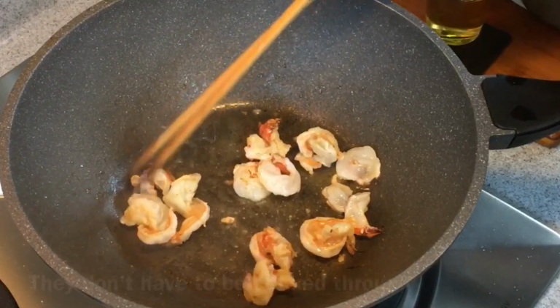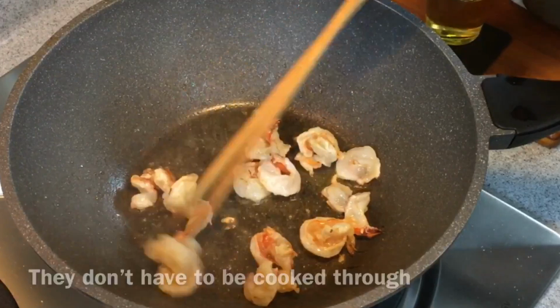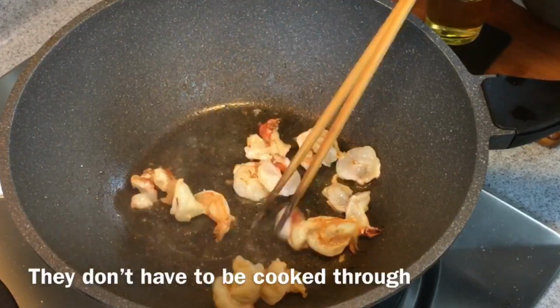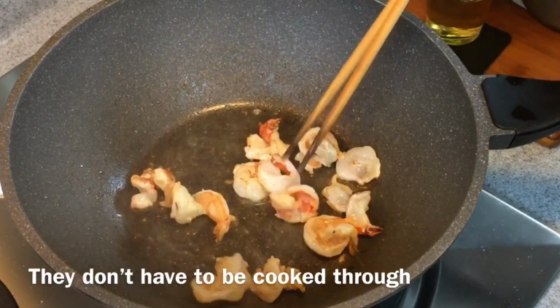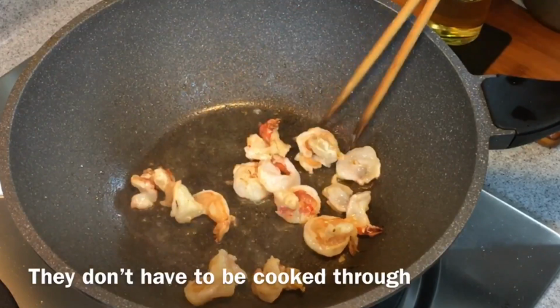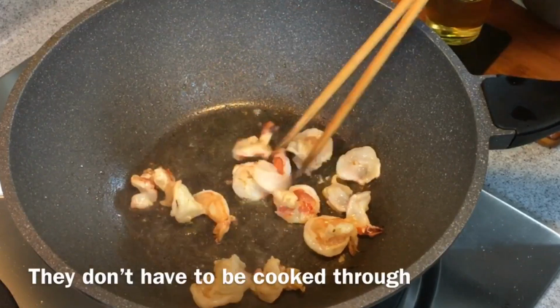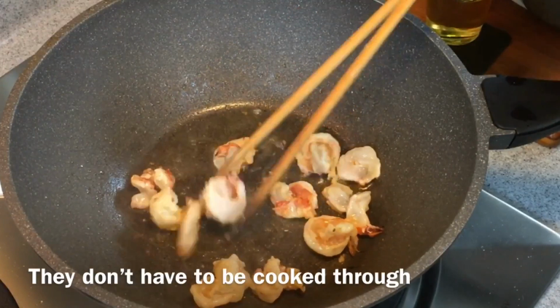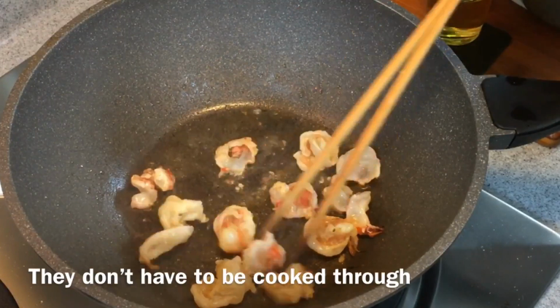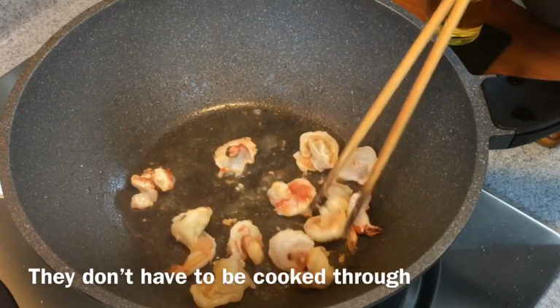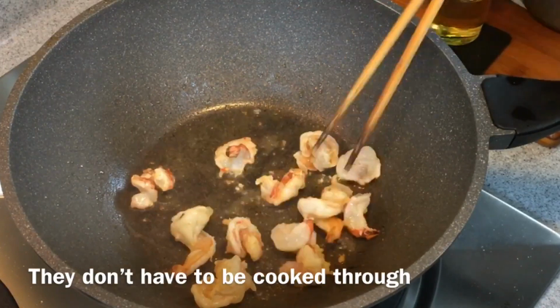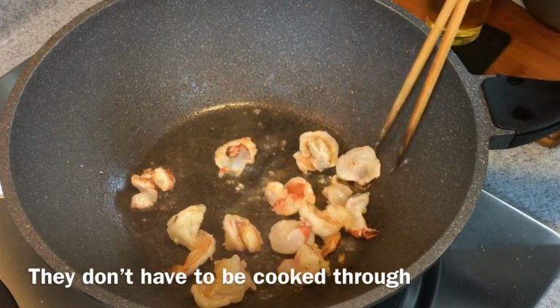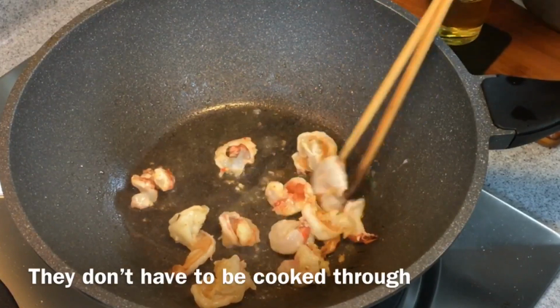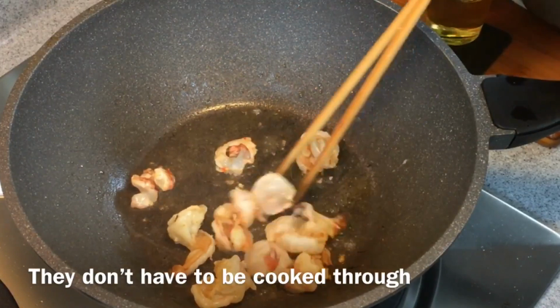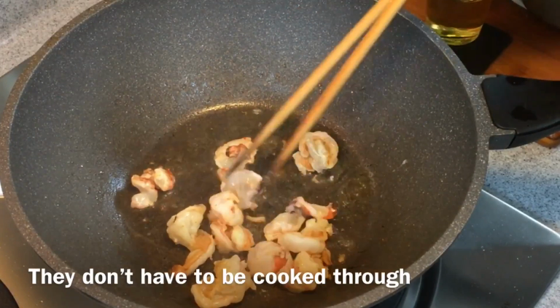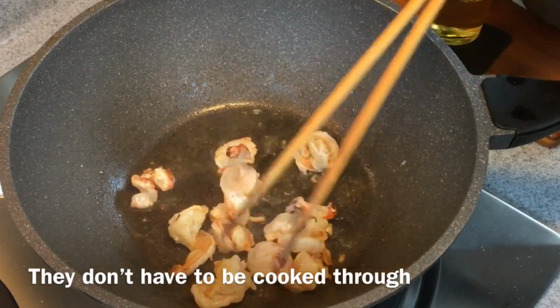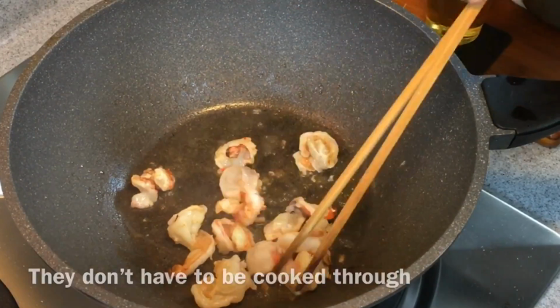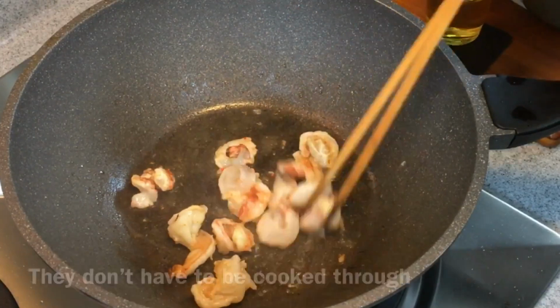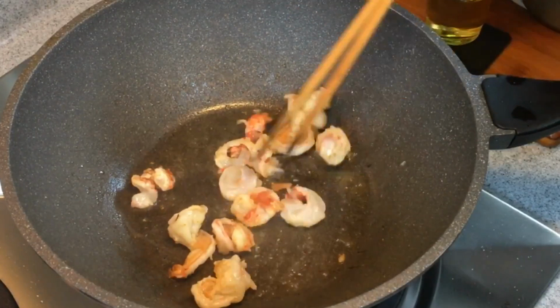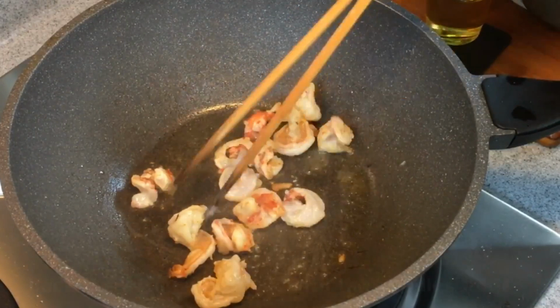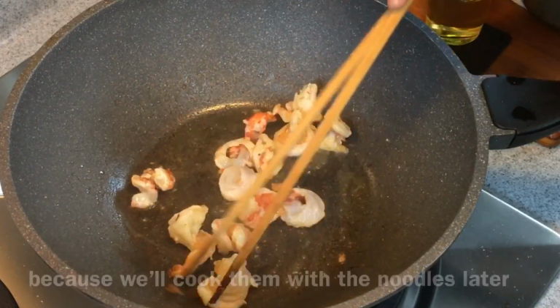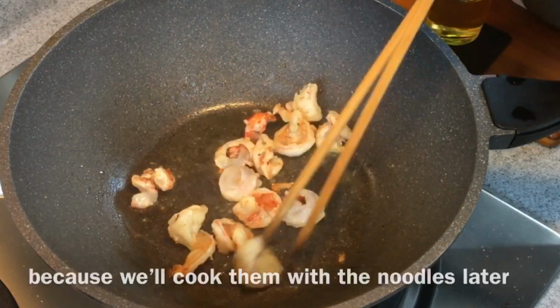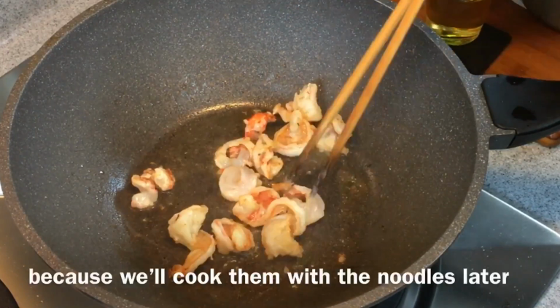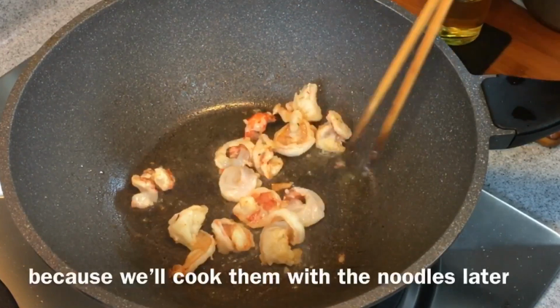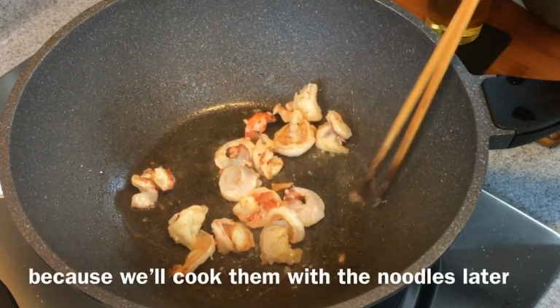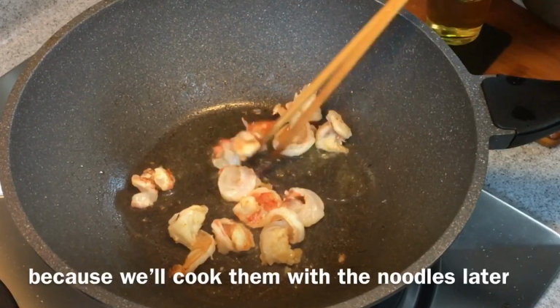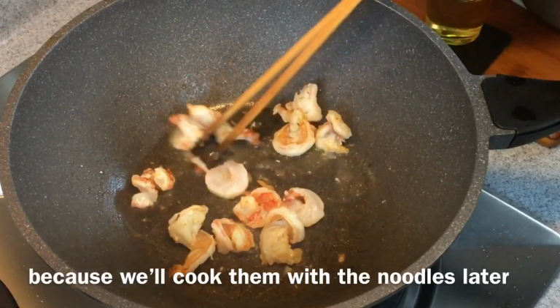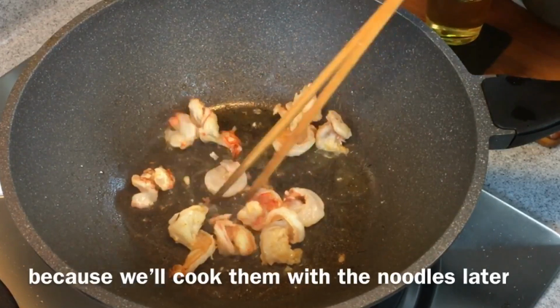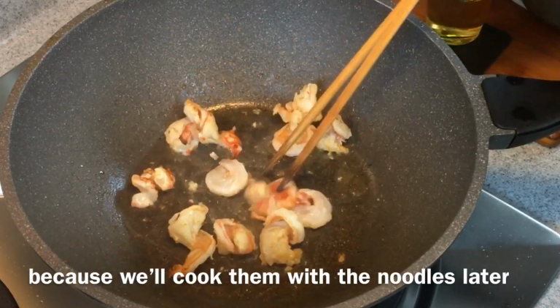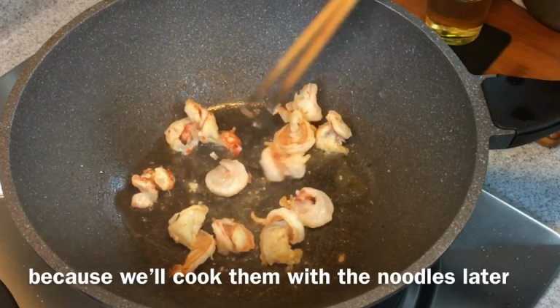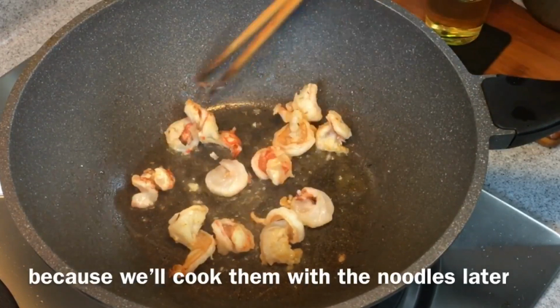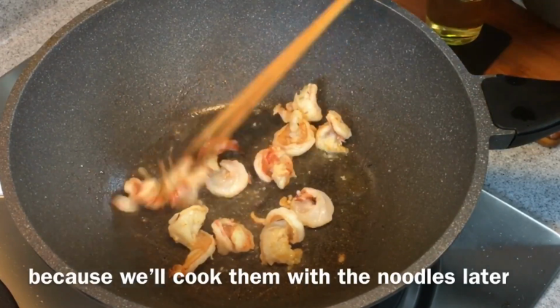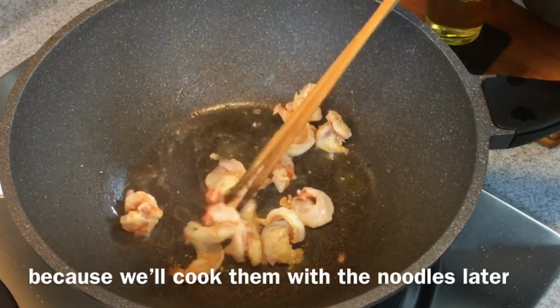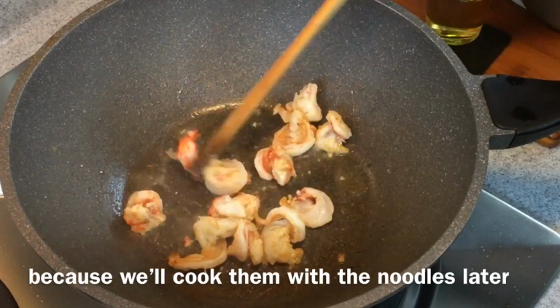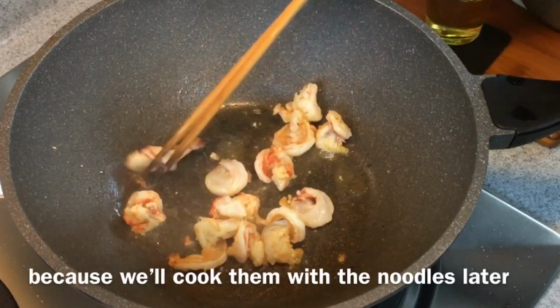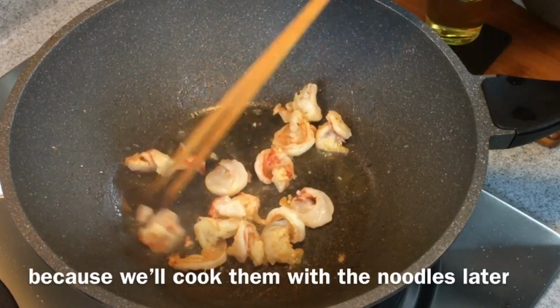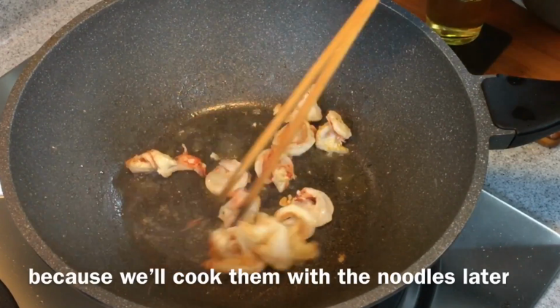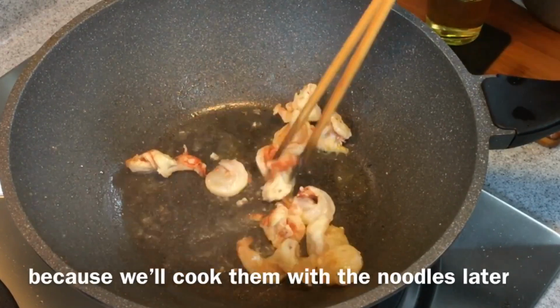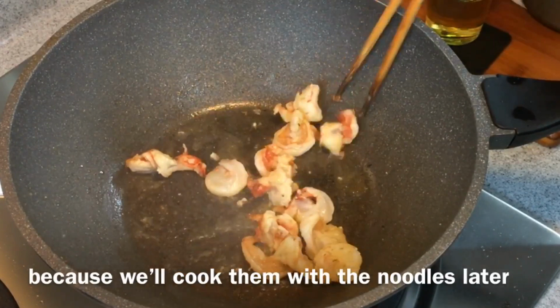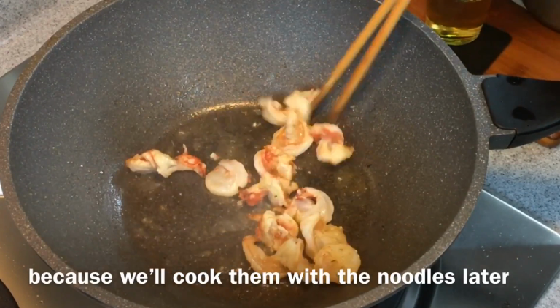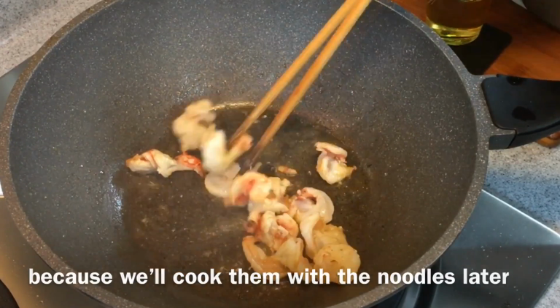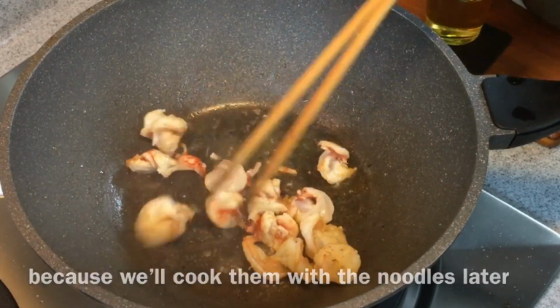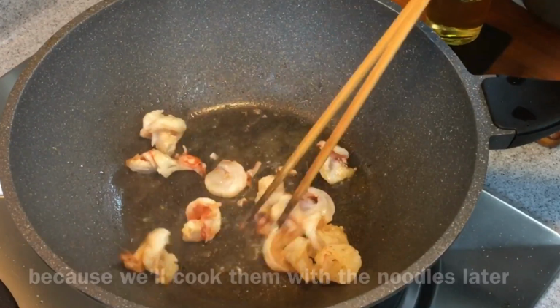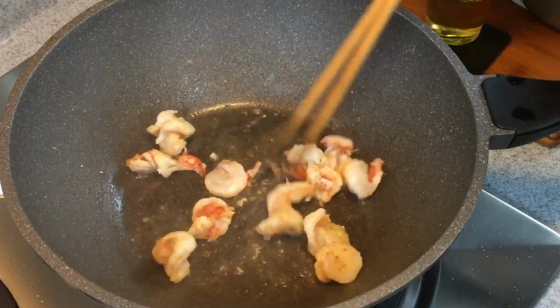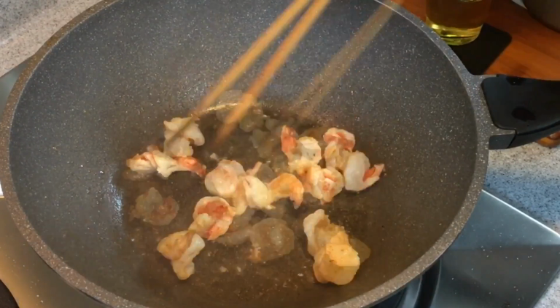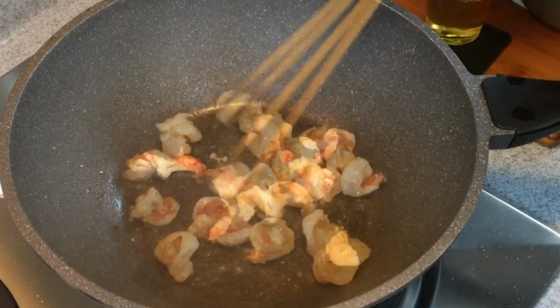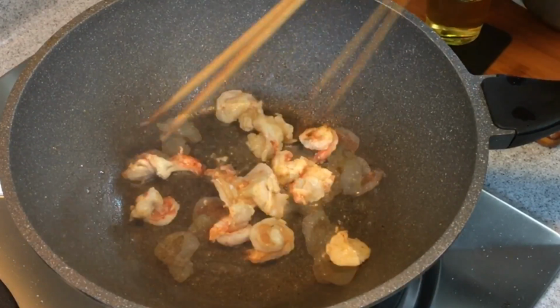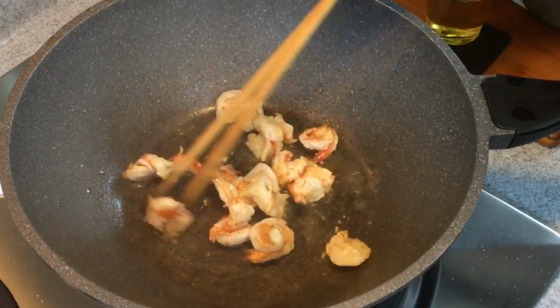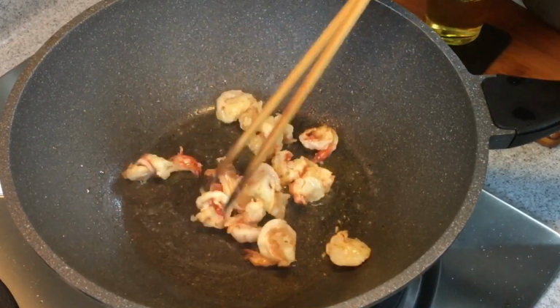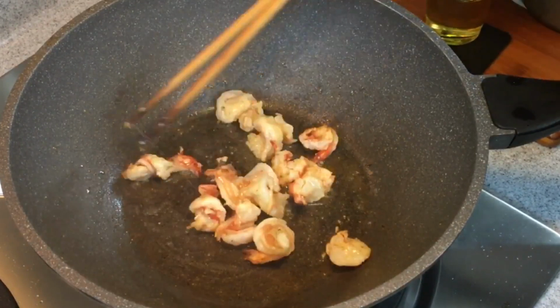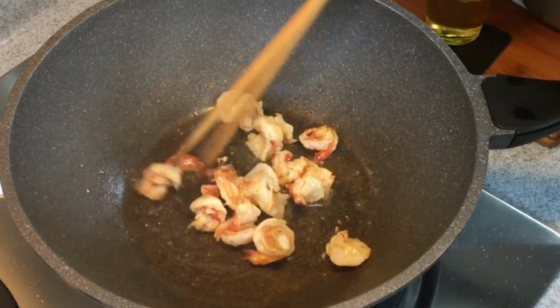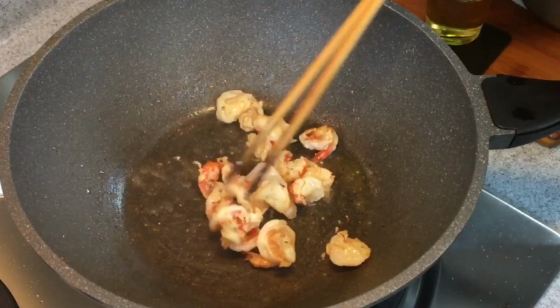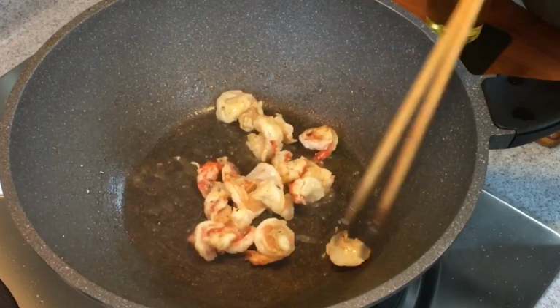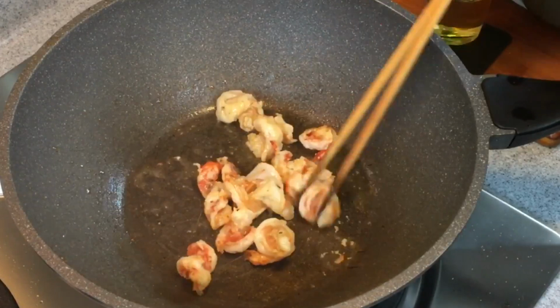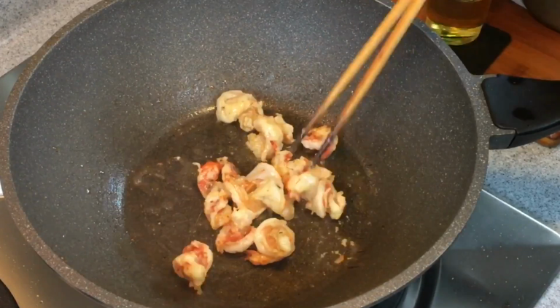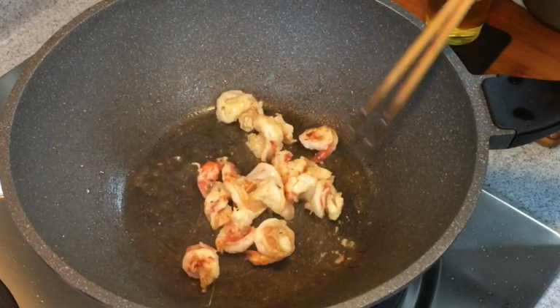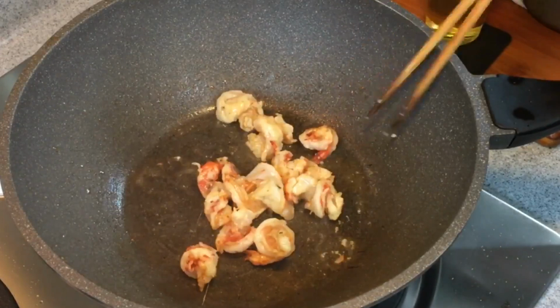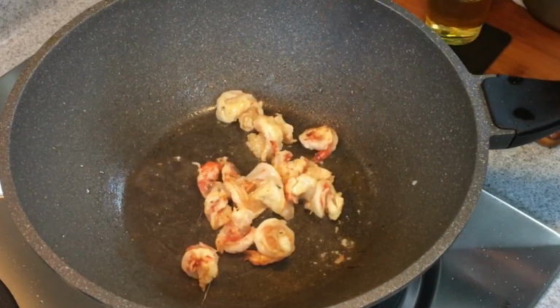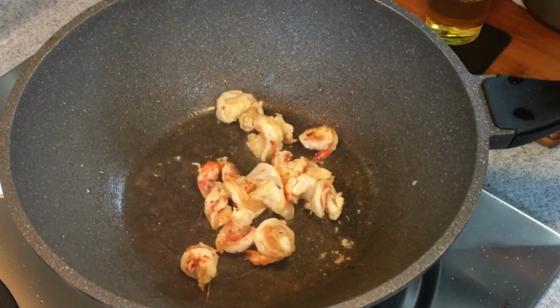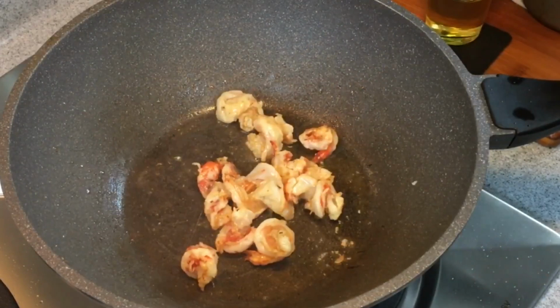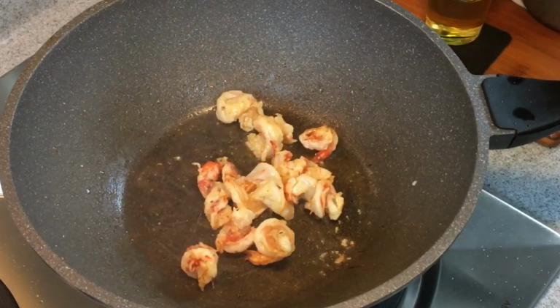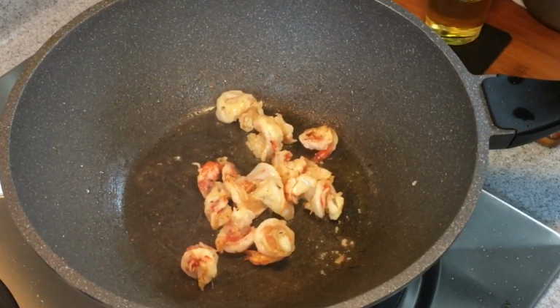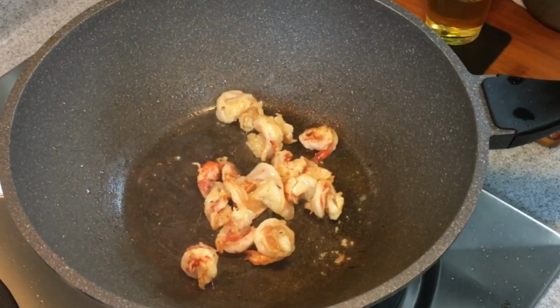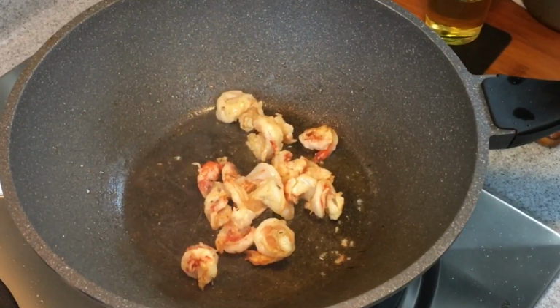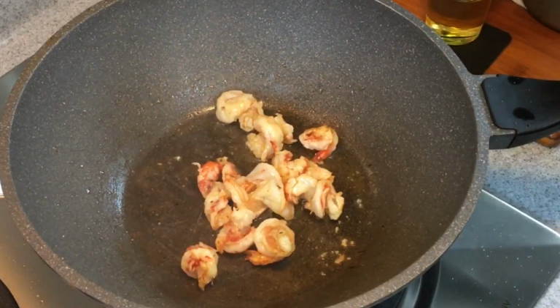We don't really have to cook them all the way through because we're going to fry them with the noodles later. When they're done, we'll remove them from heat.